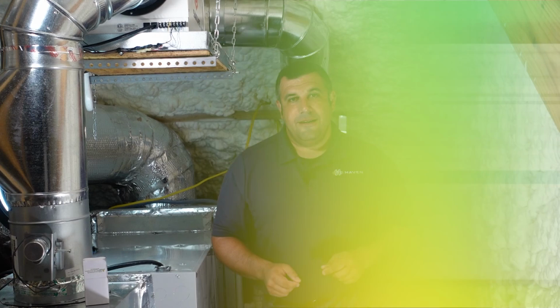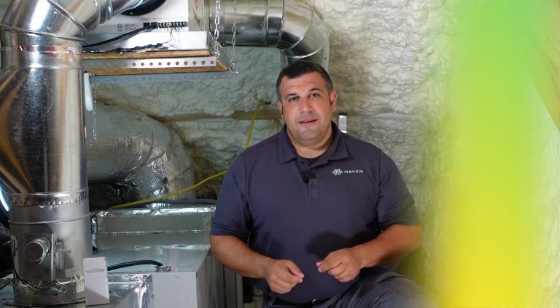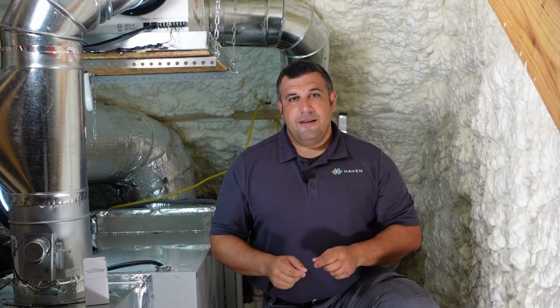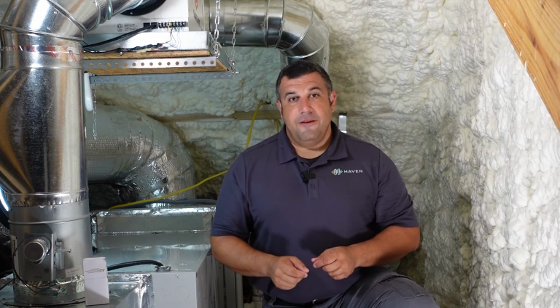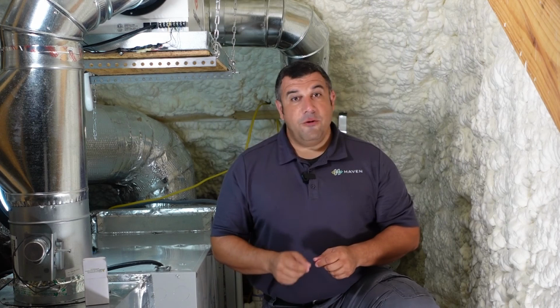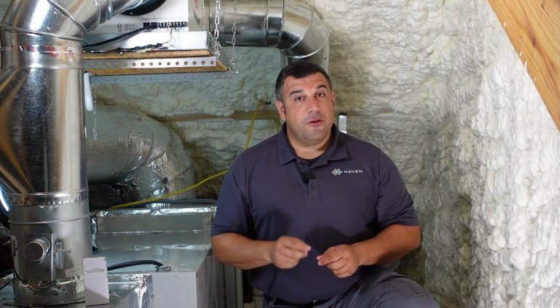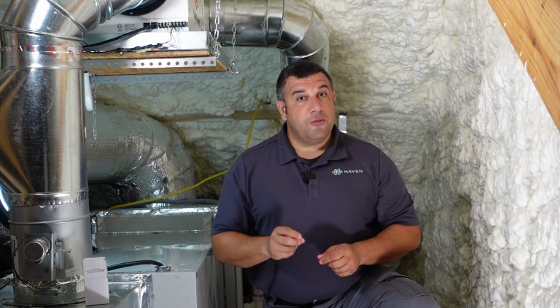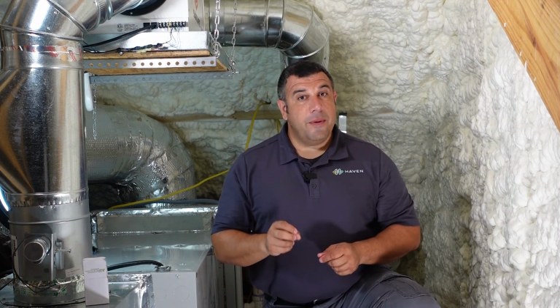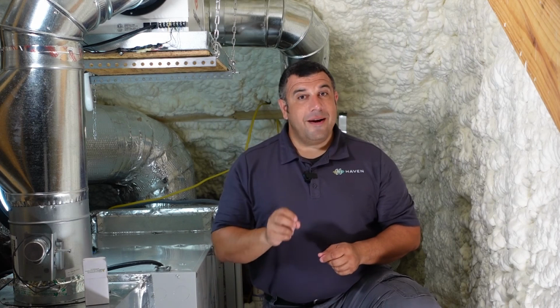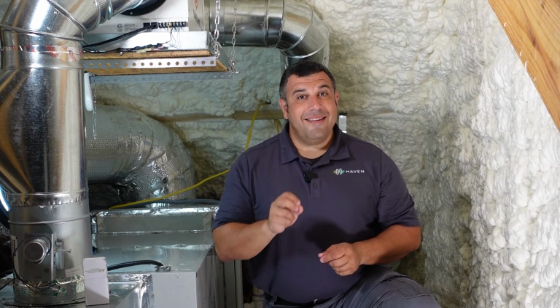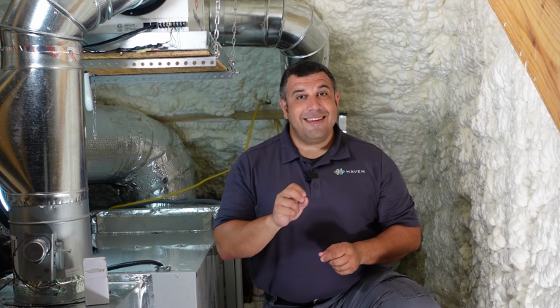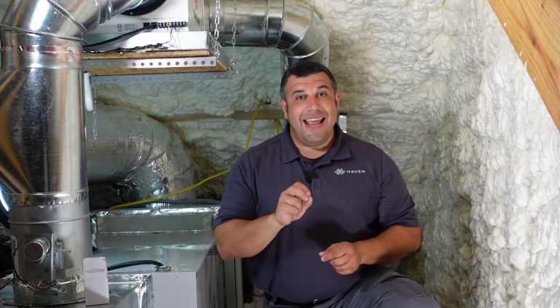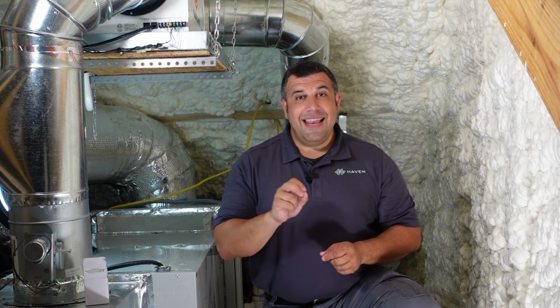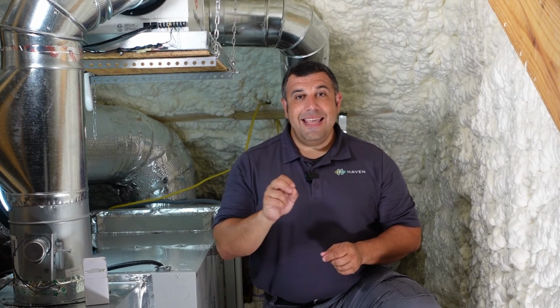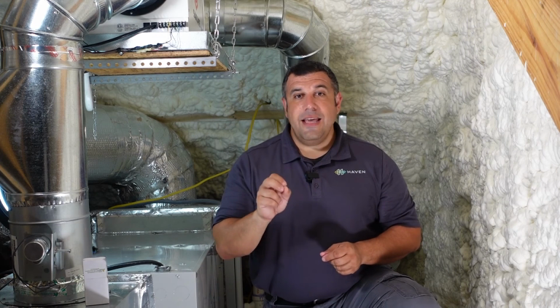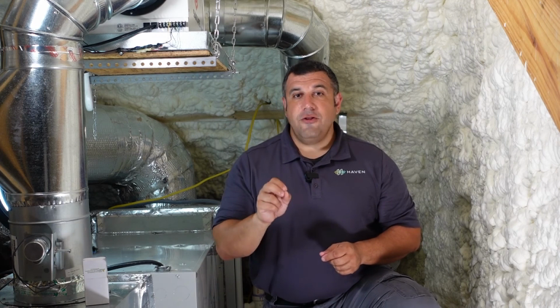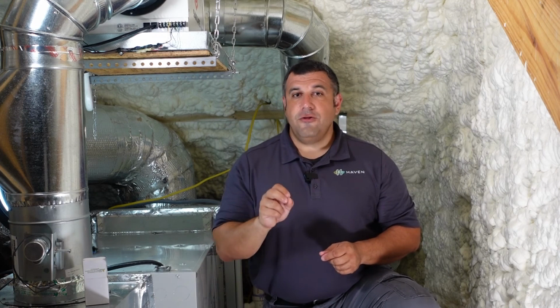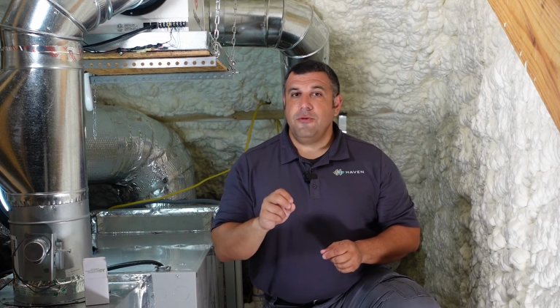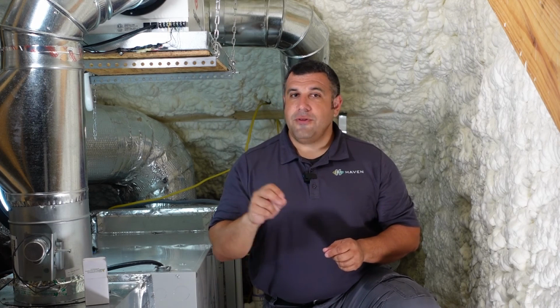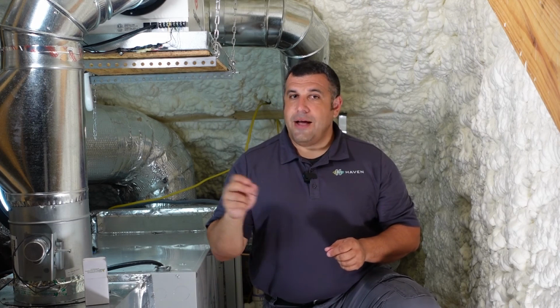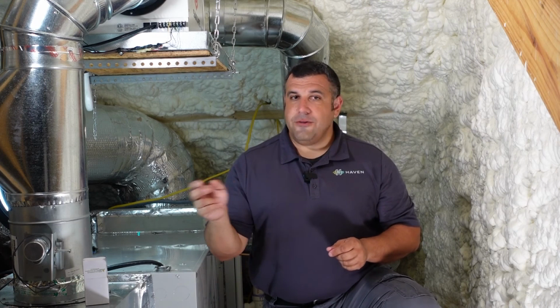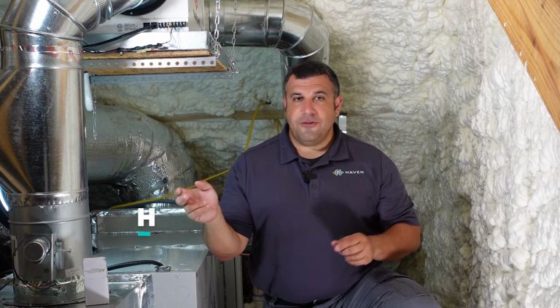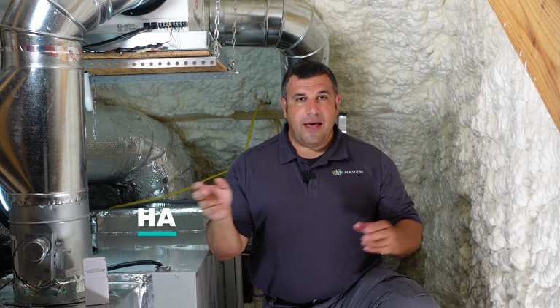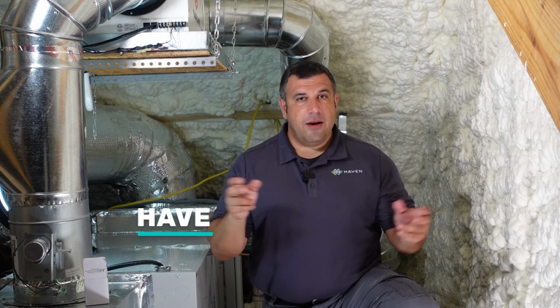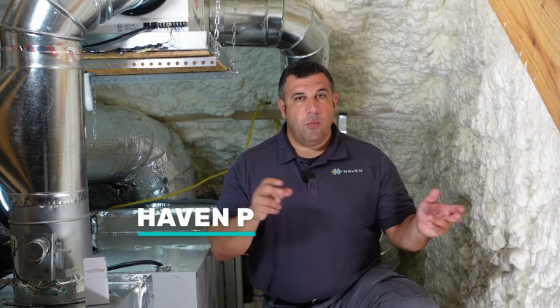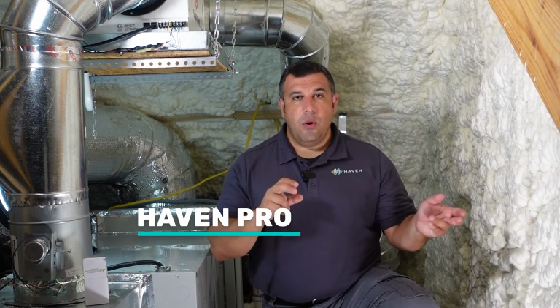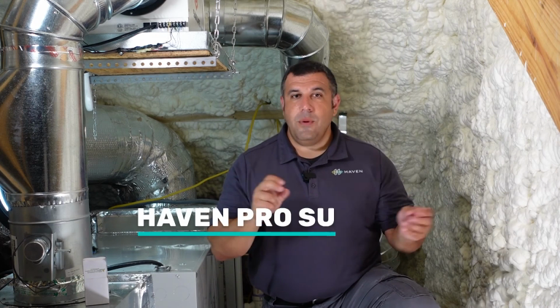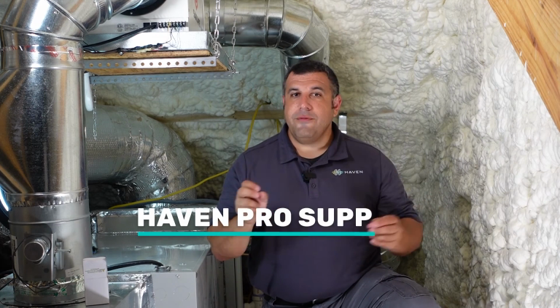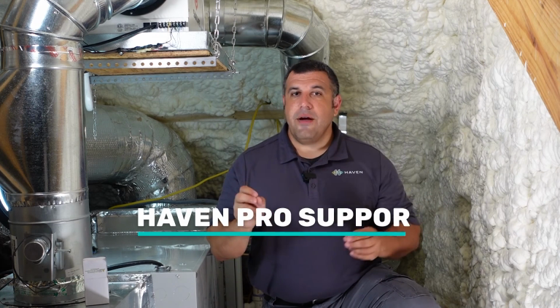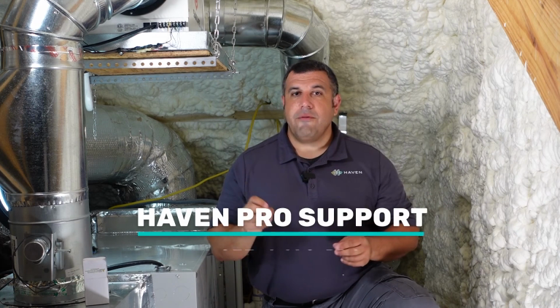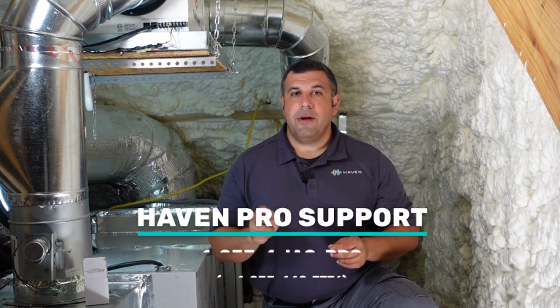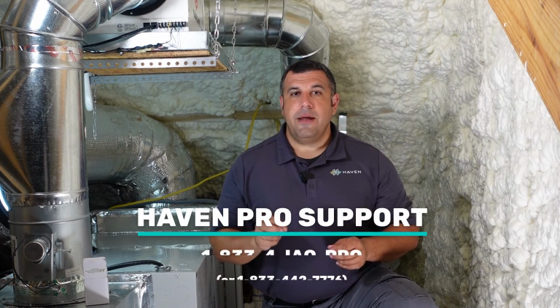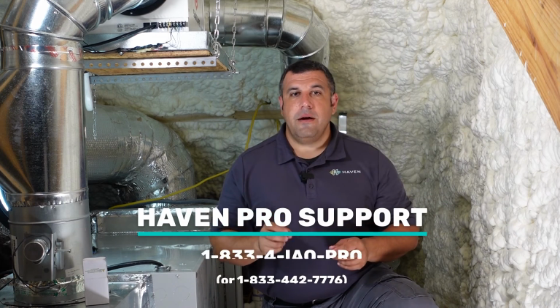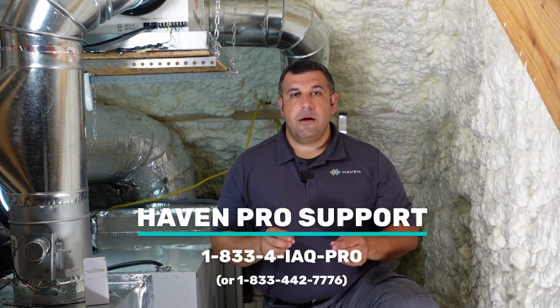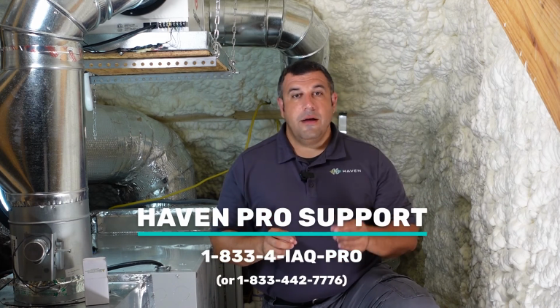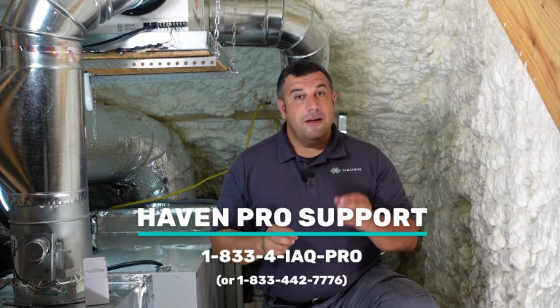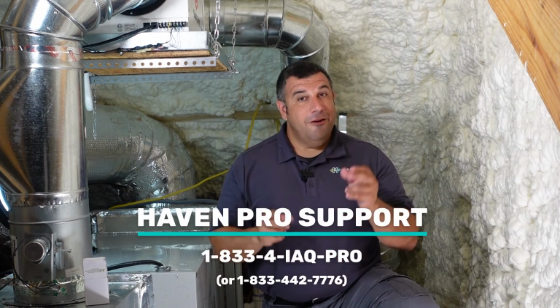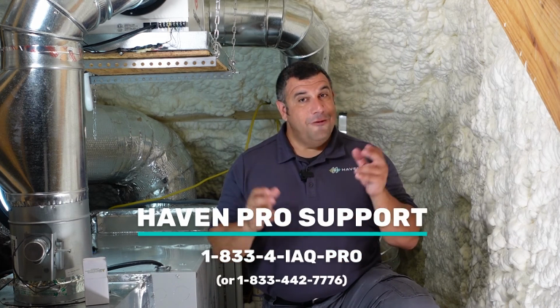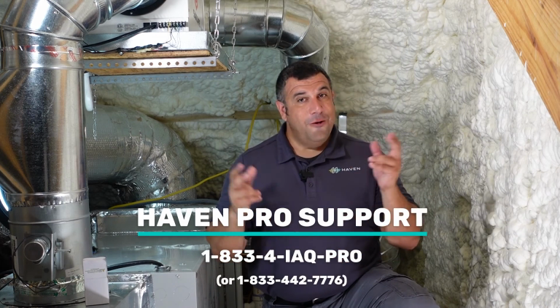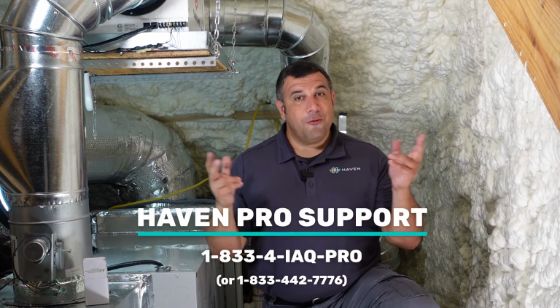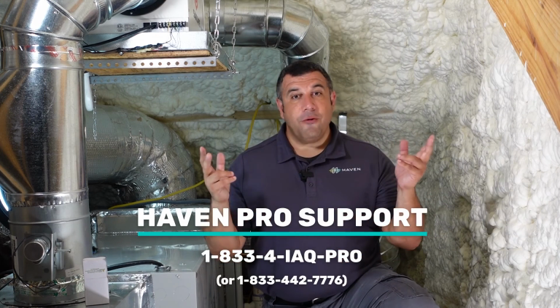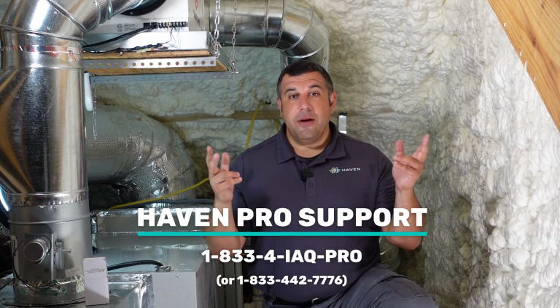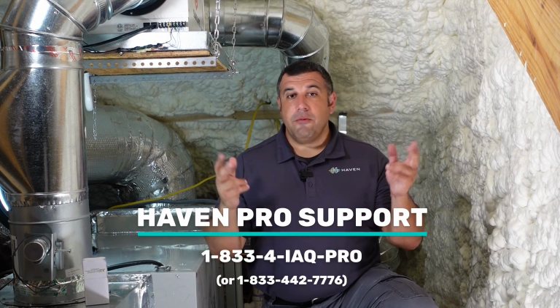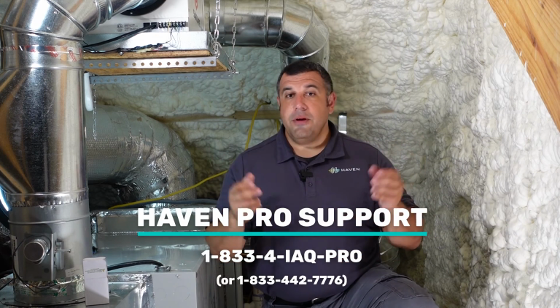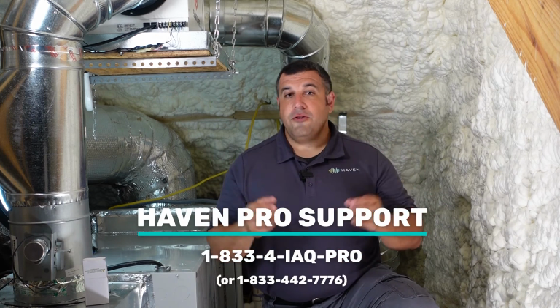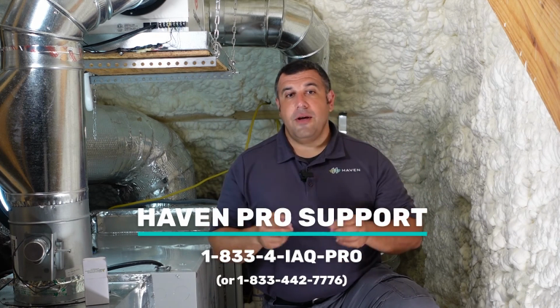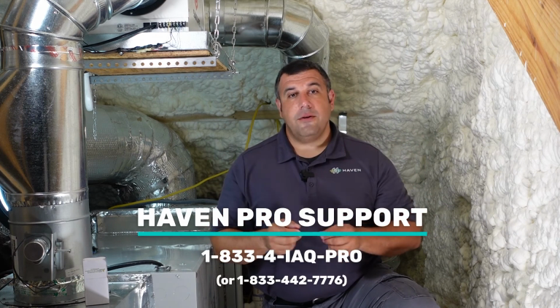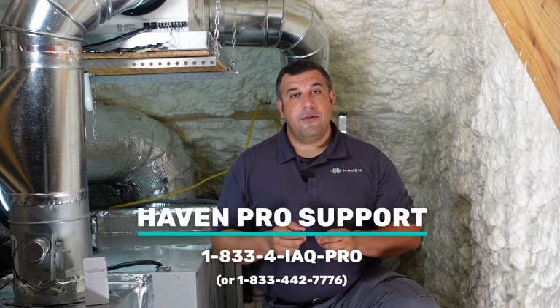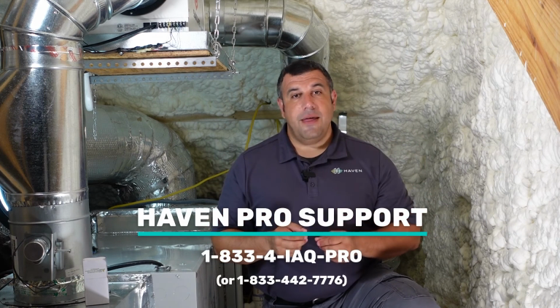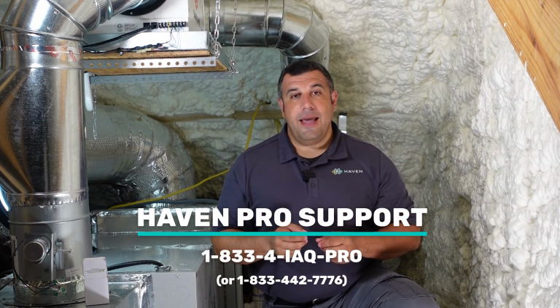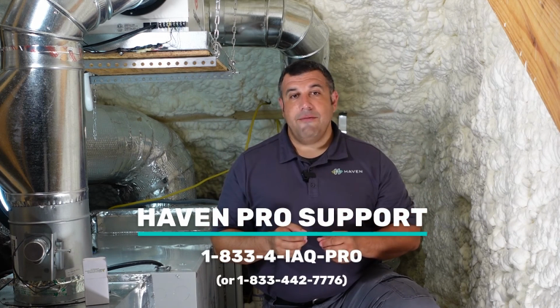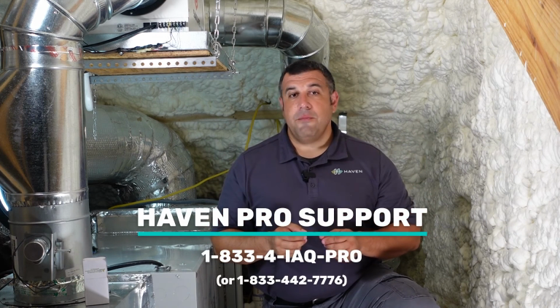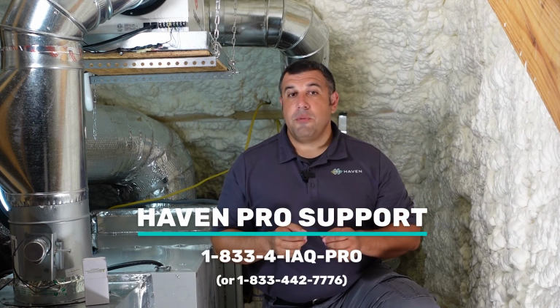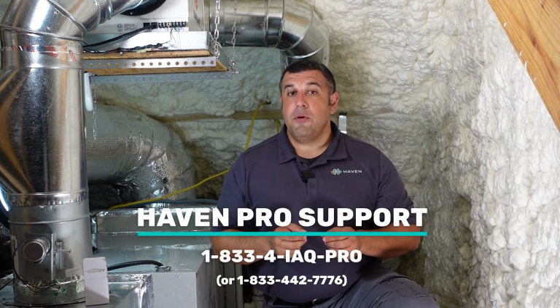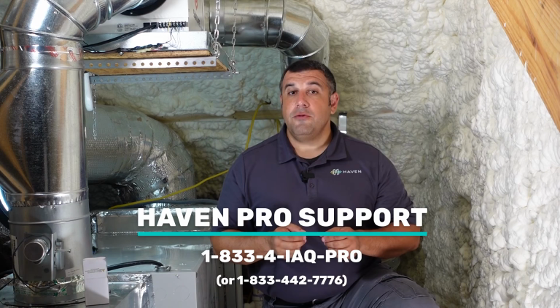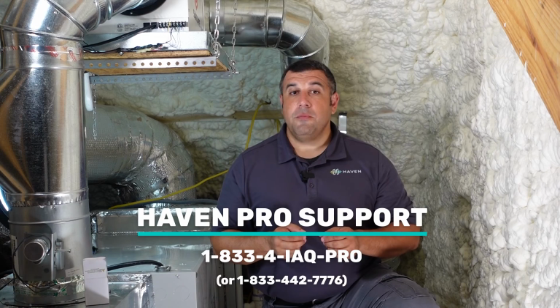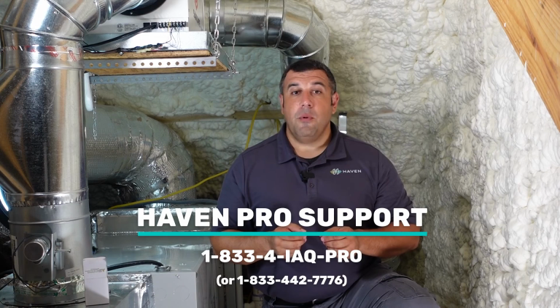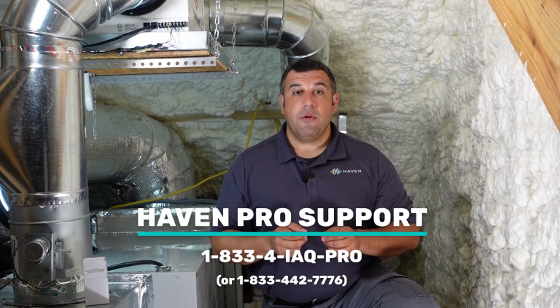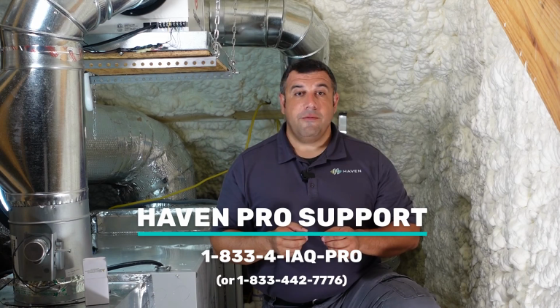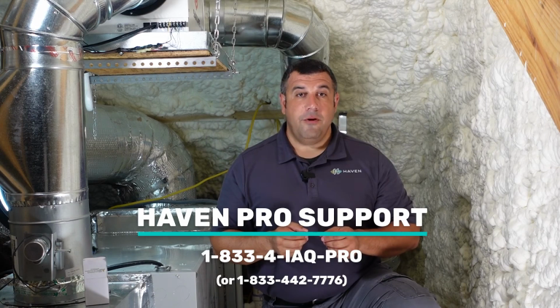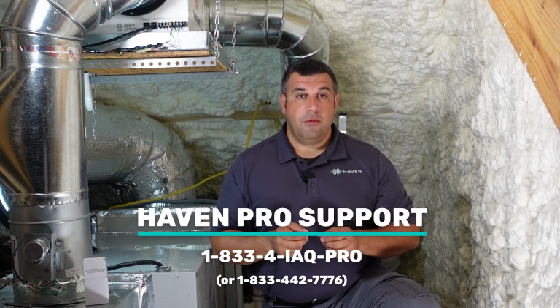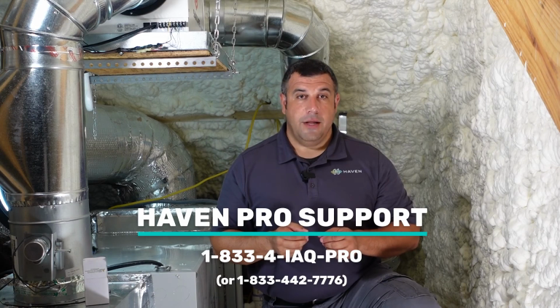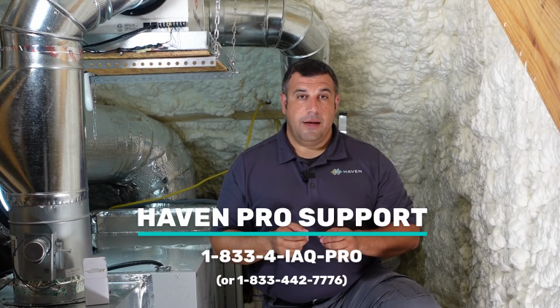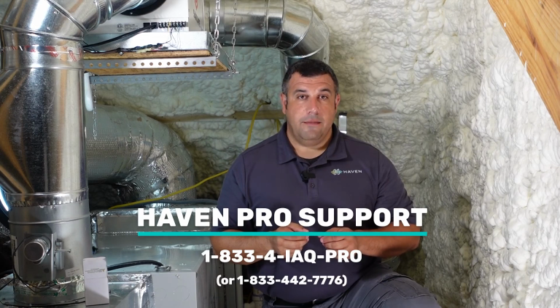If you experience any issues outside of what we've covered here, feel free to reach out to the Haven Pro support phone line.